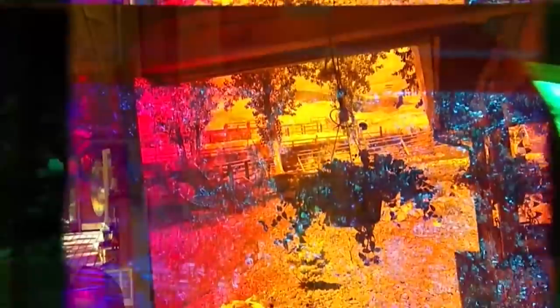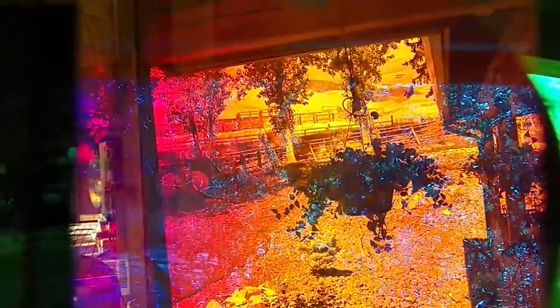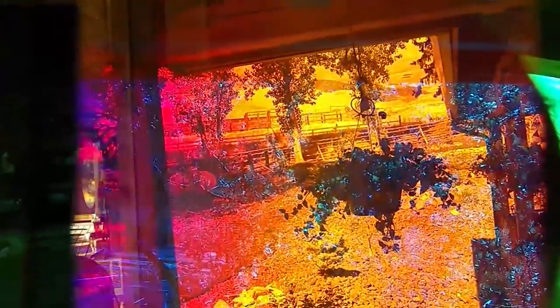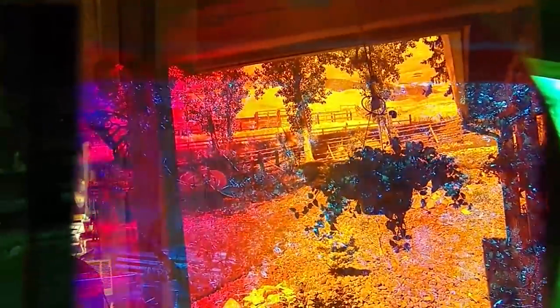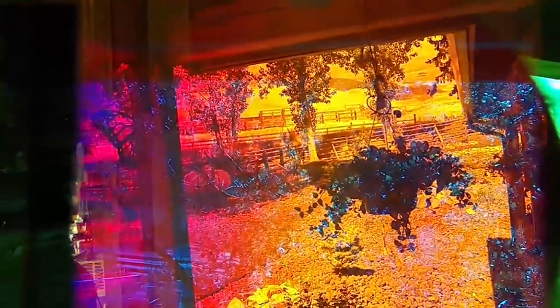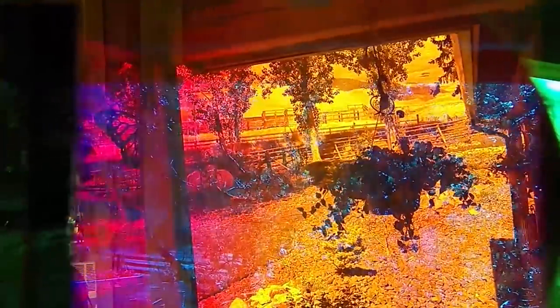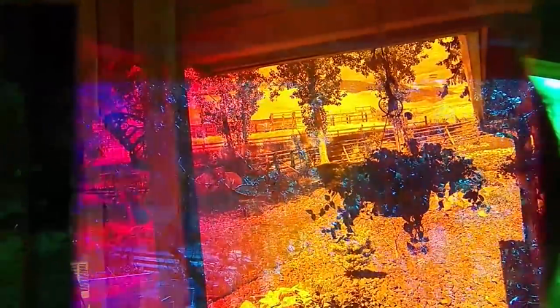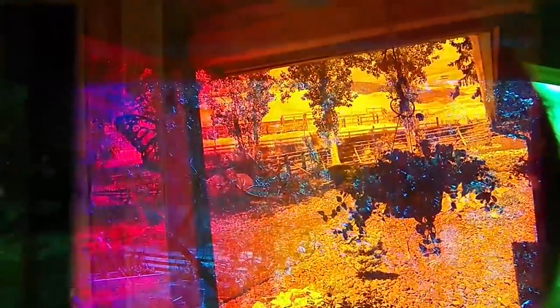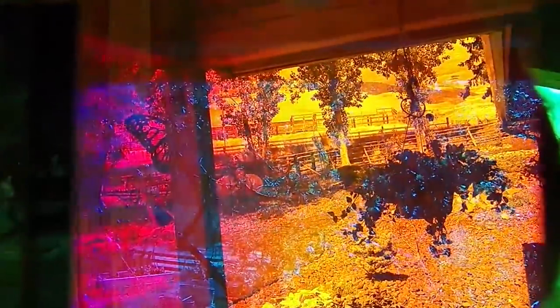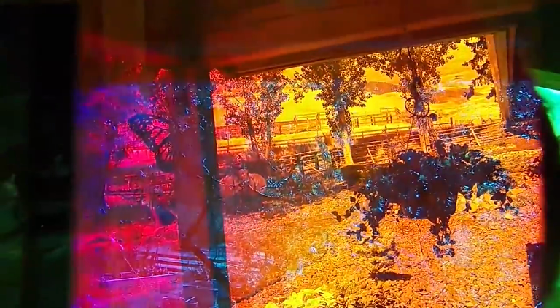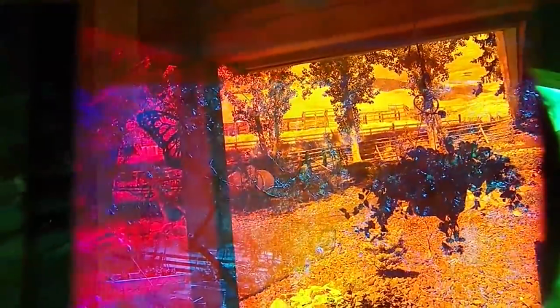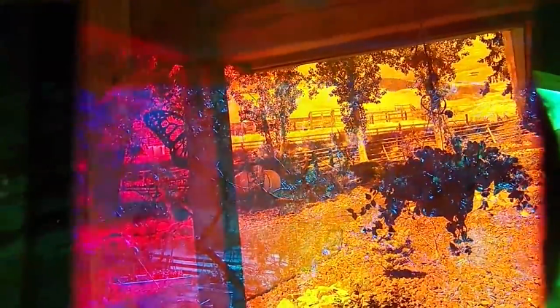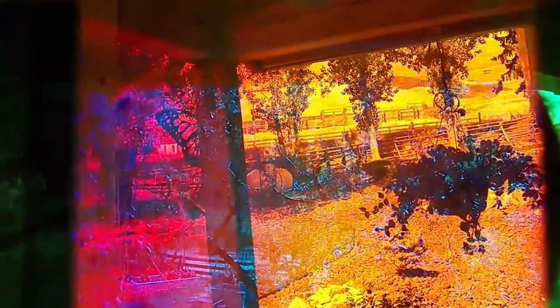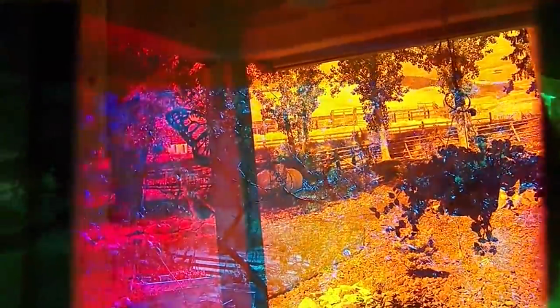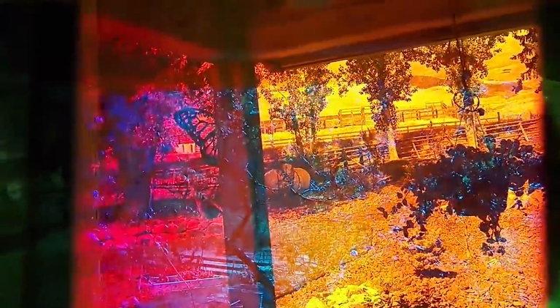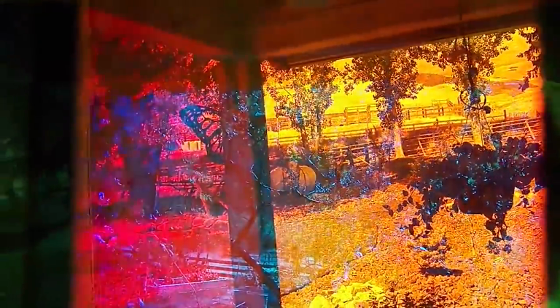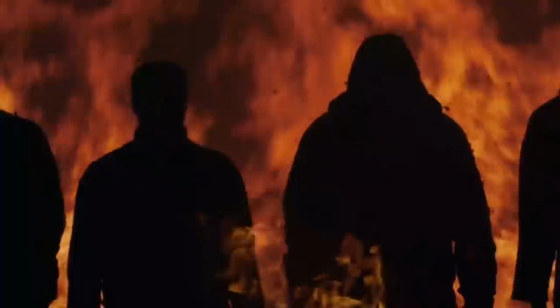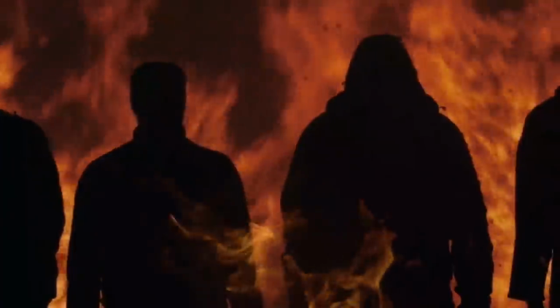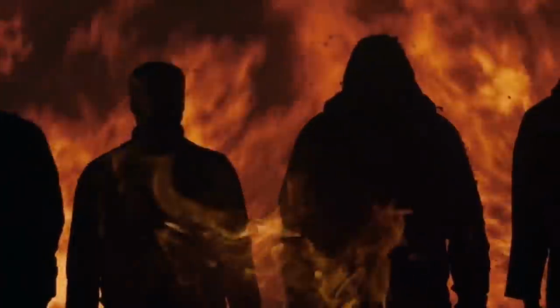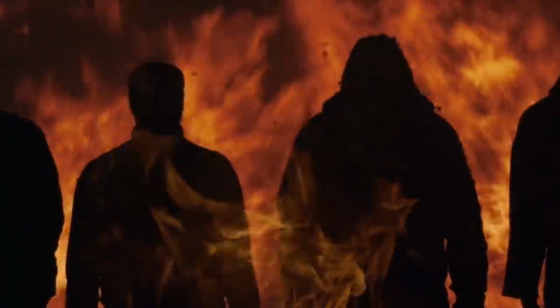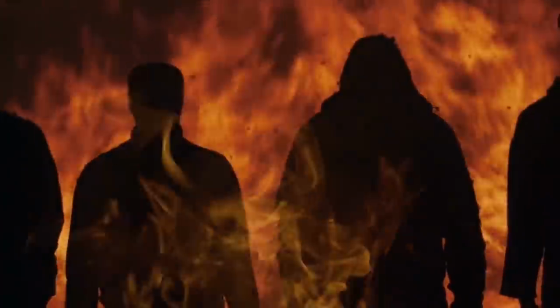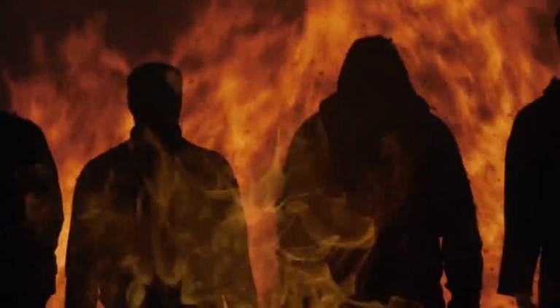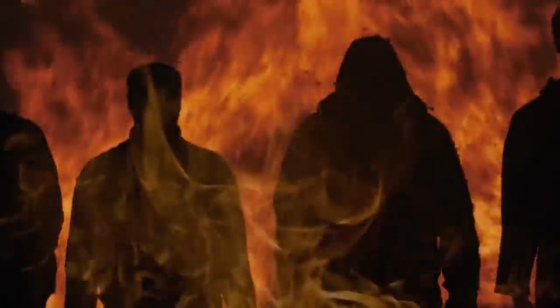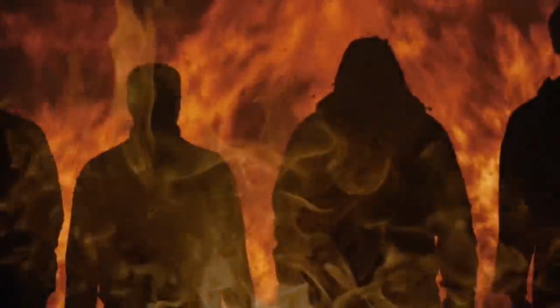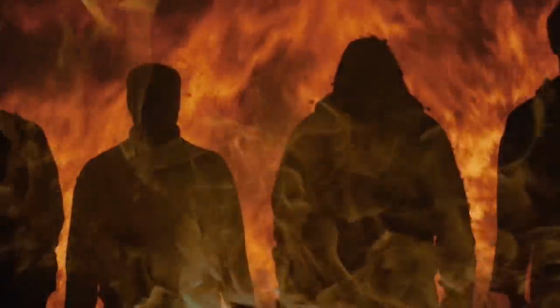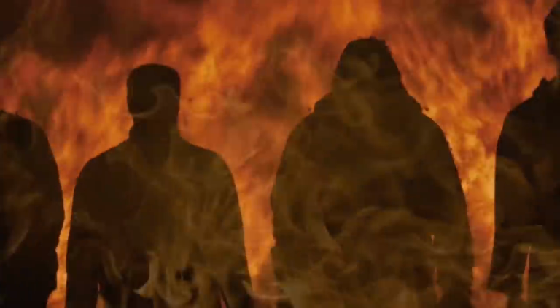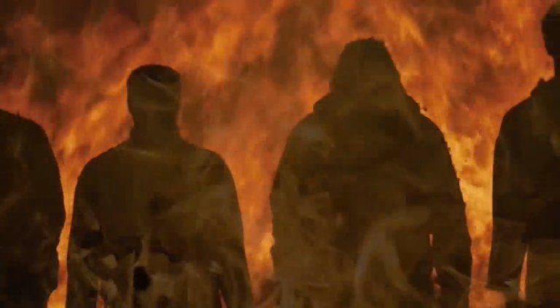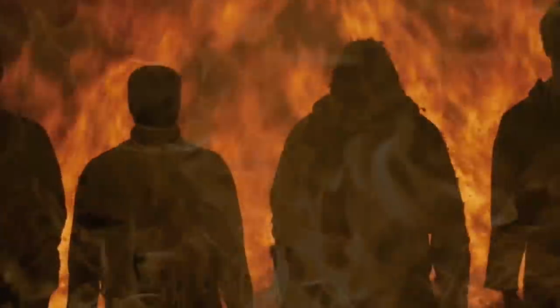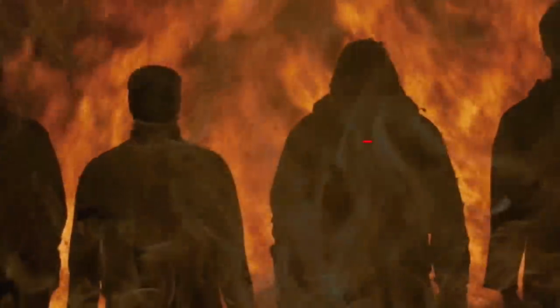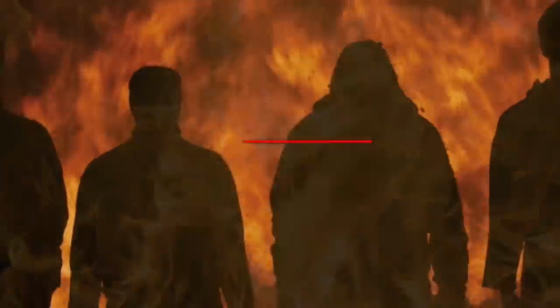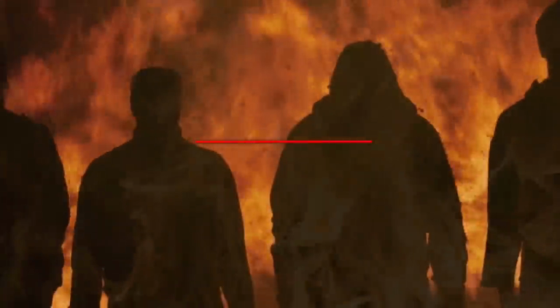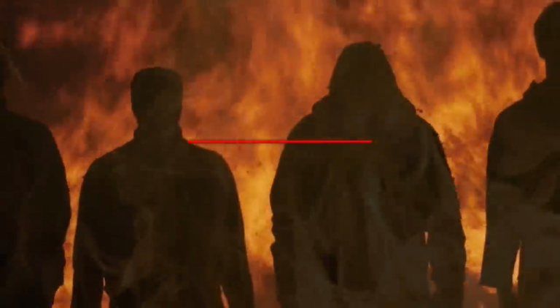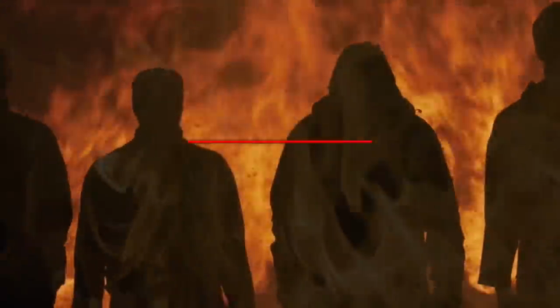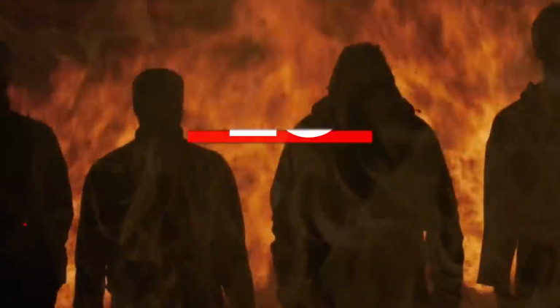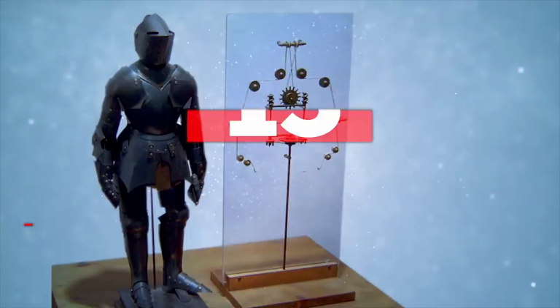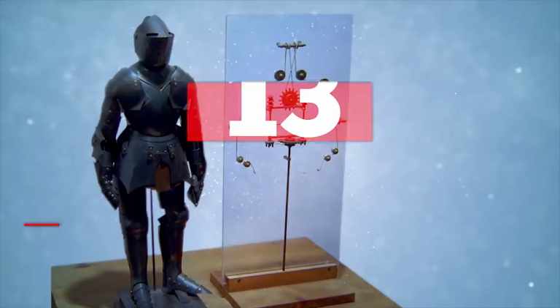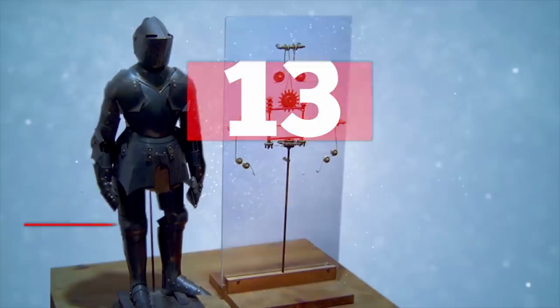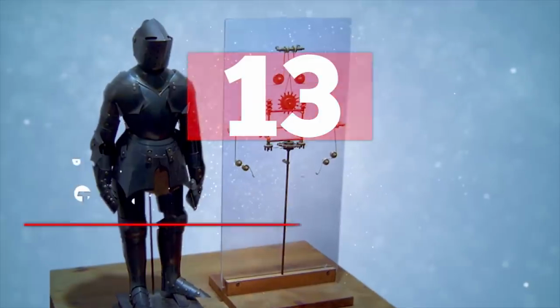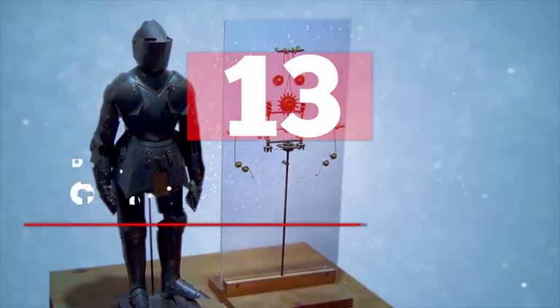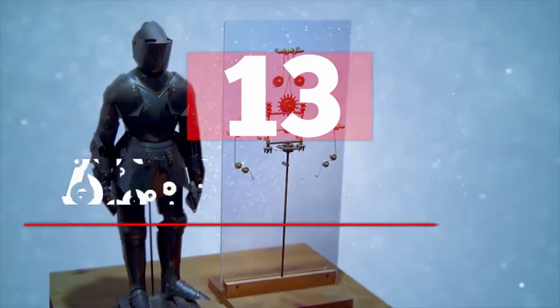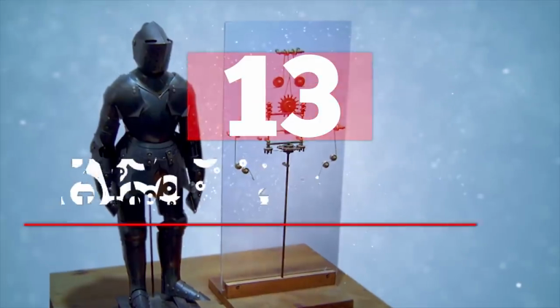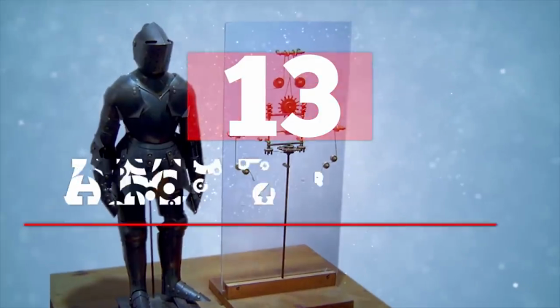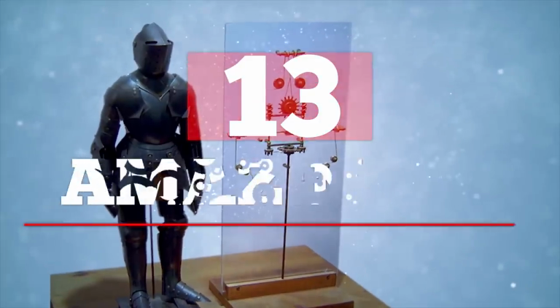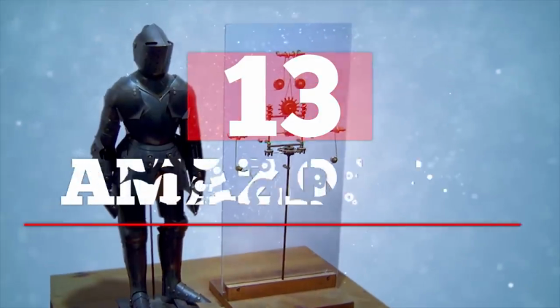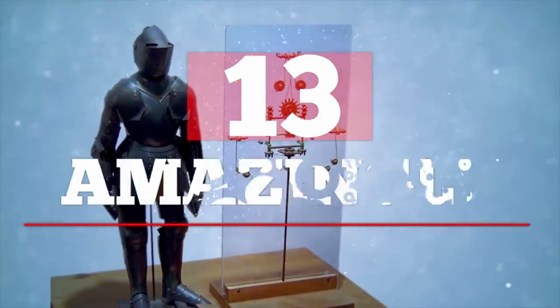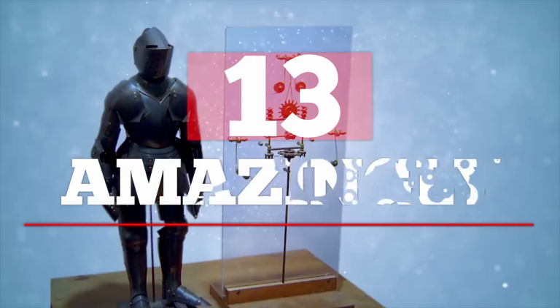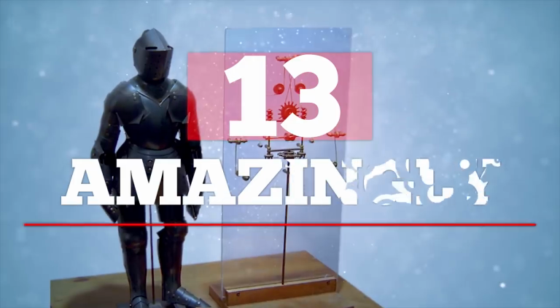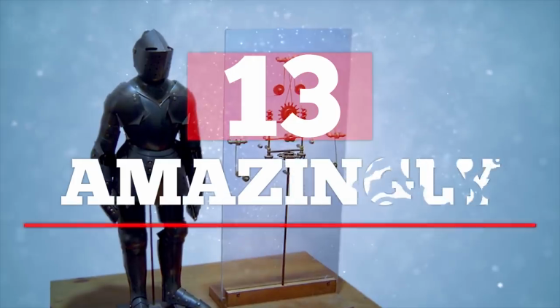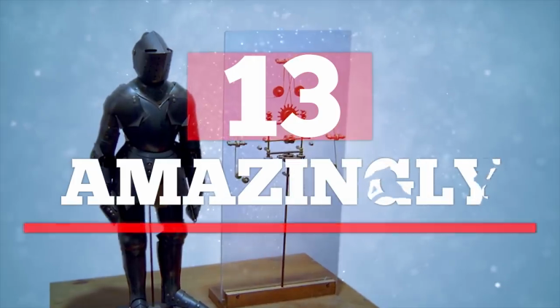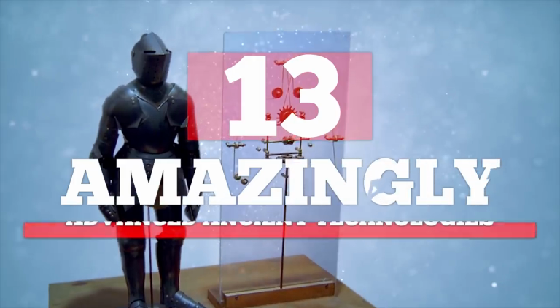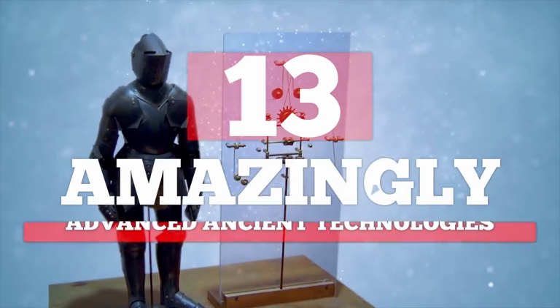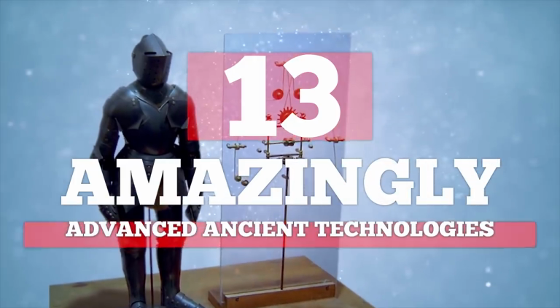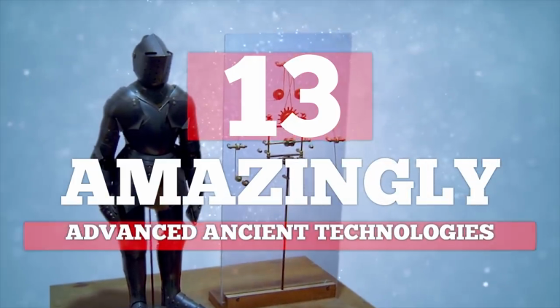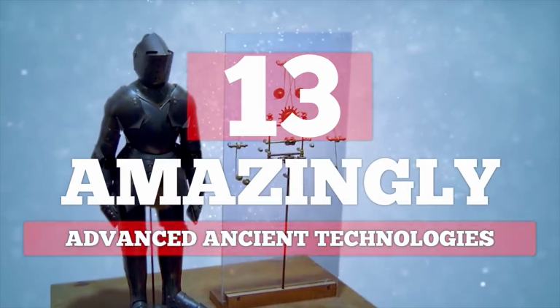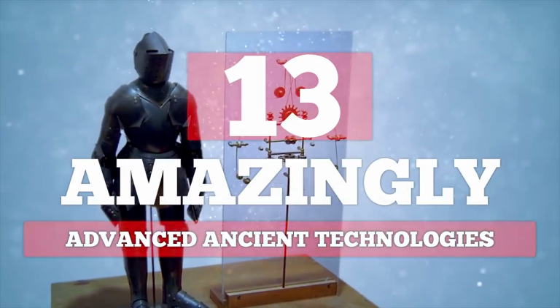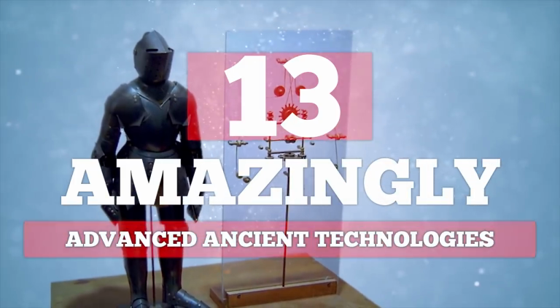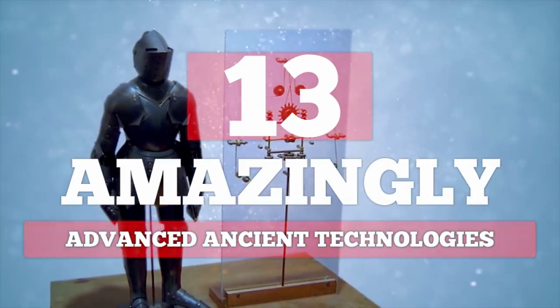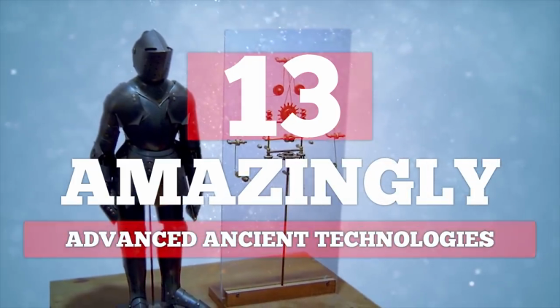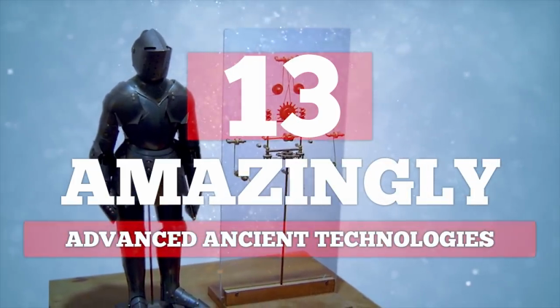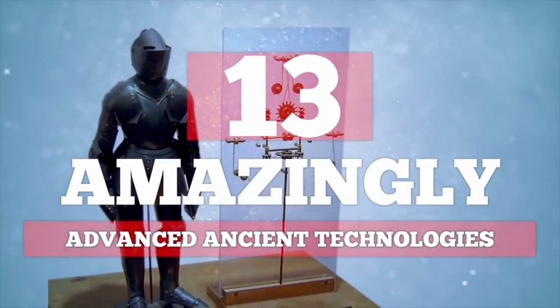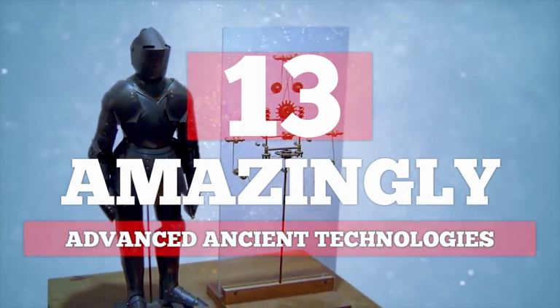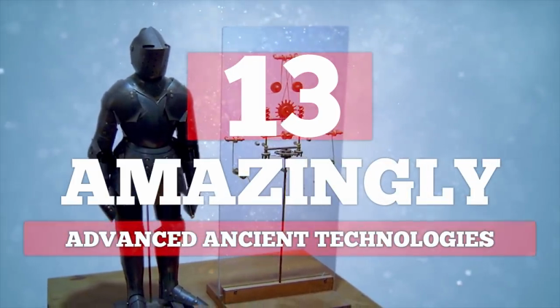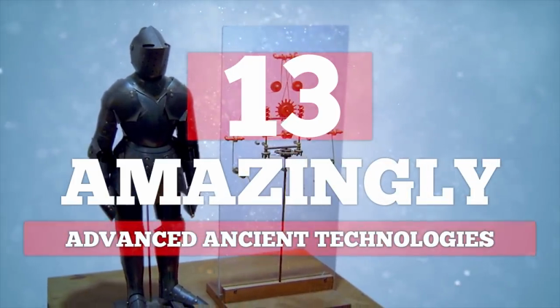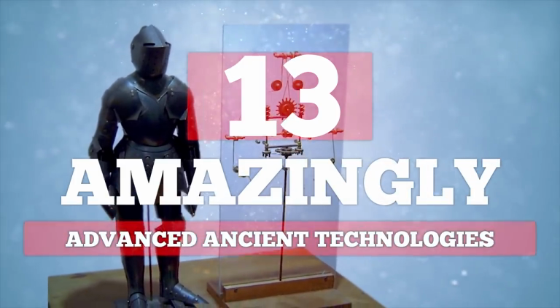From ancient magical glass to fire we still can't replicate, here are 13 amazingly advanced ancient technologies.